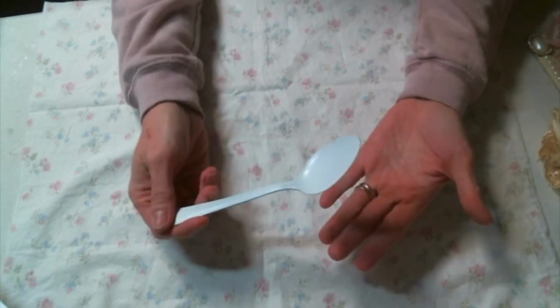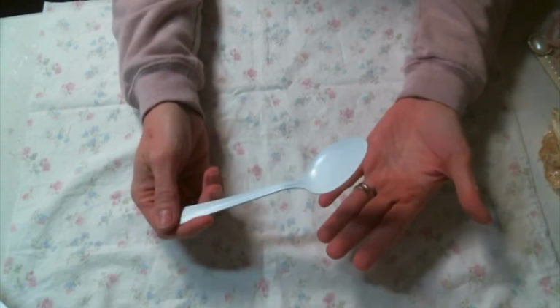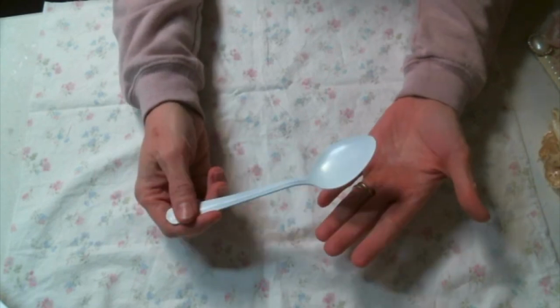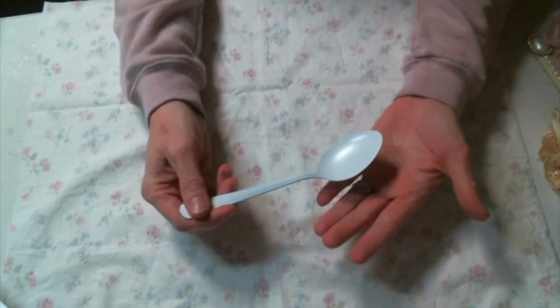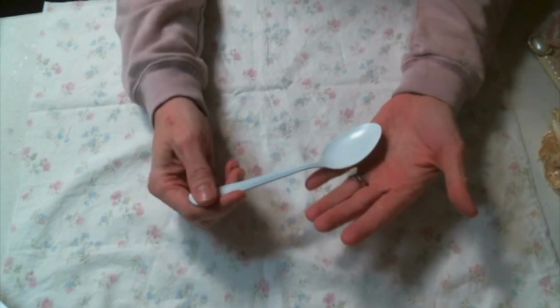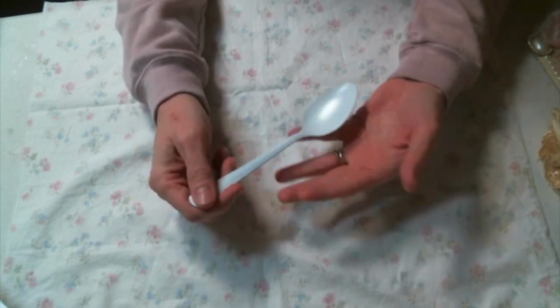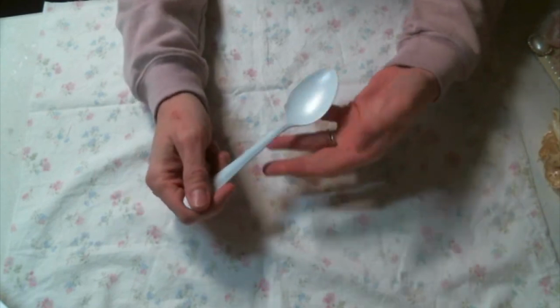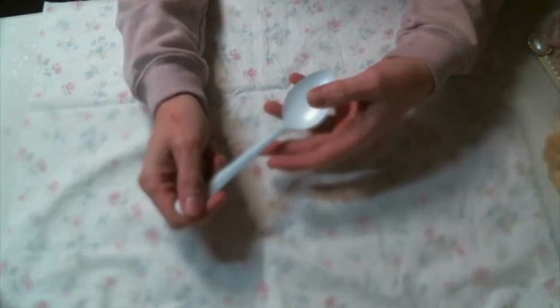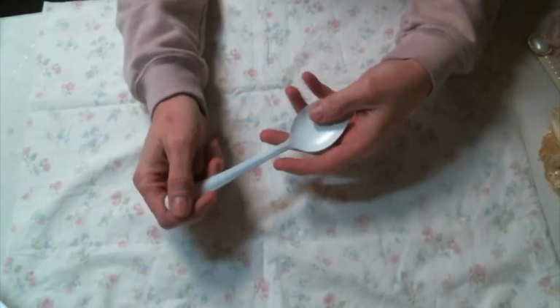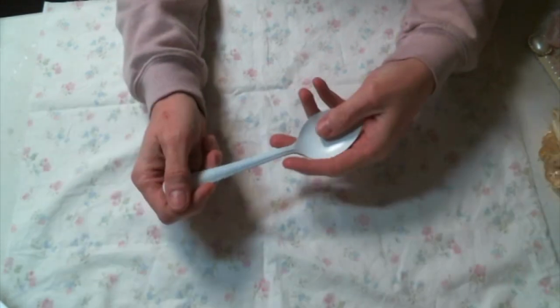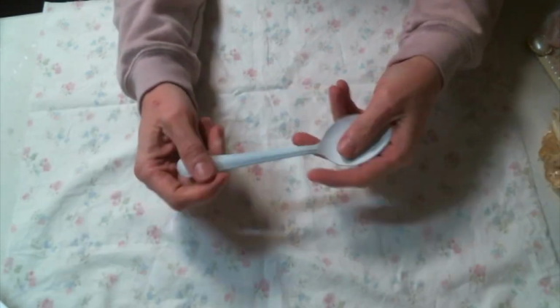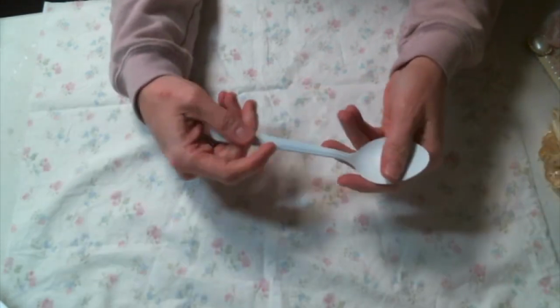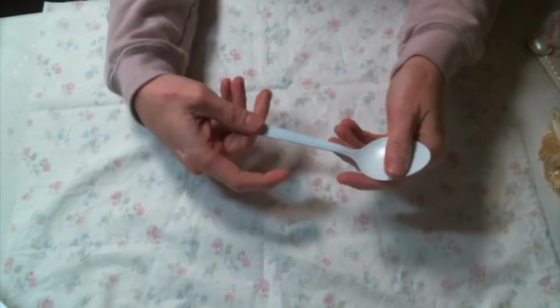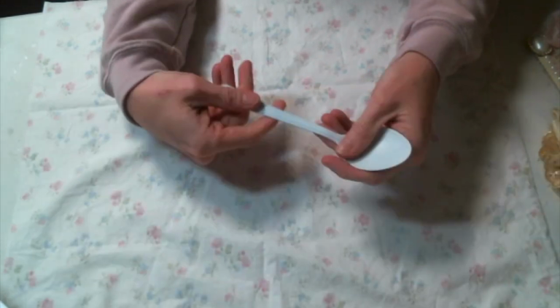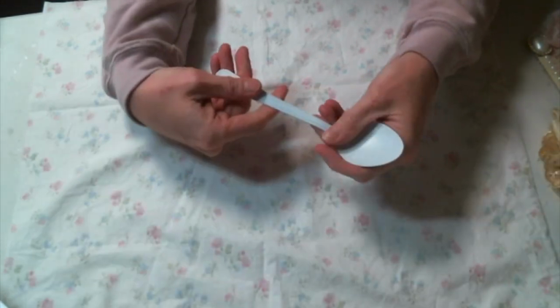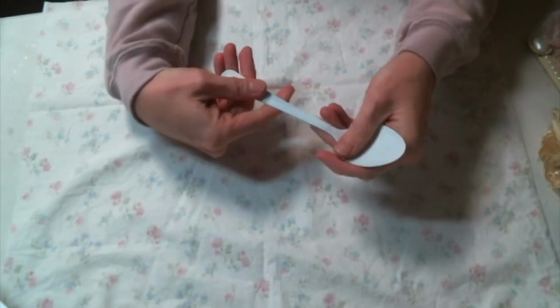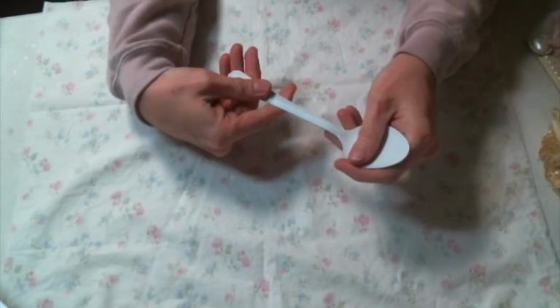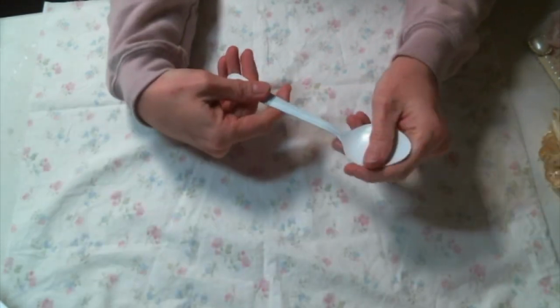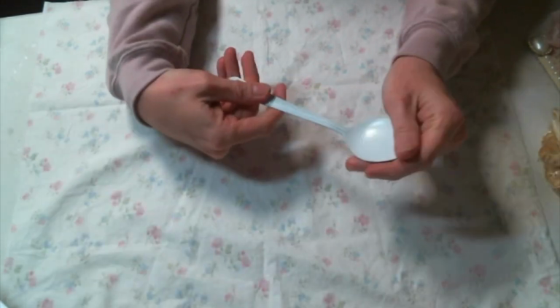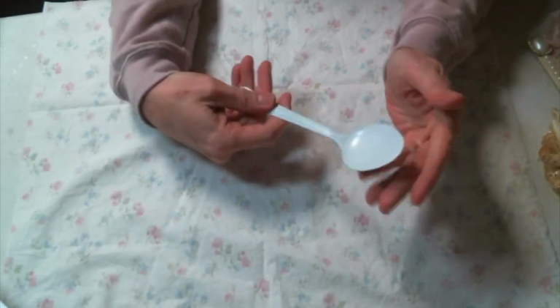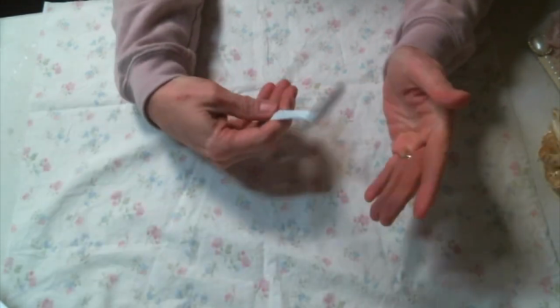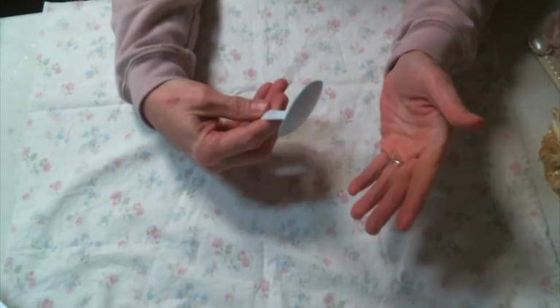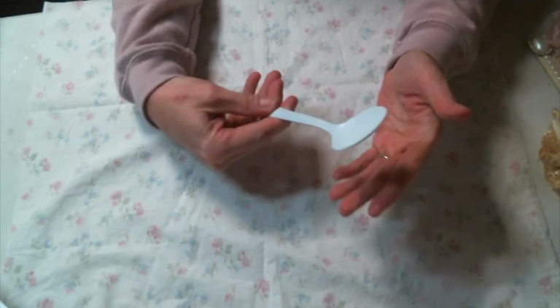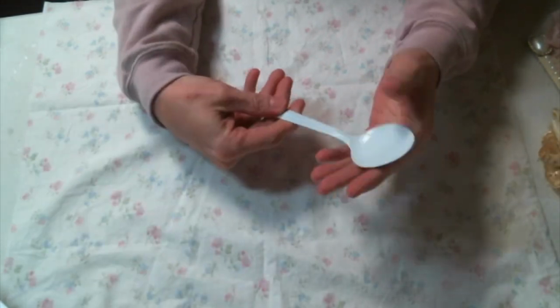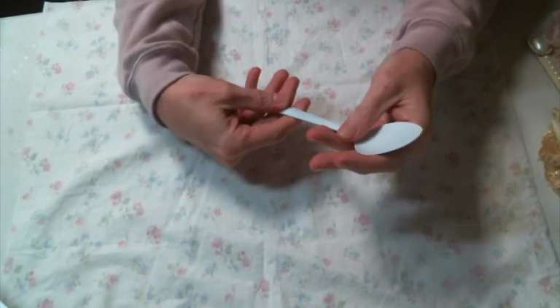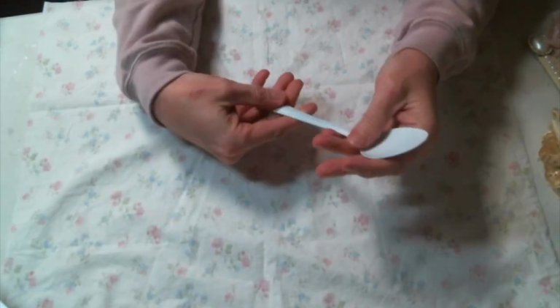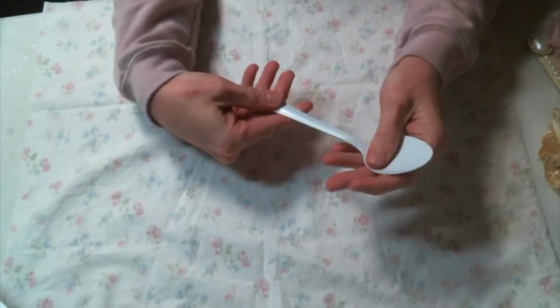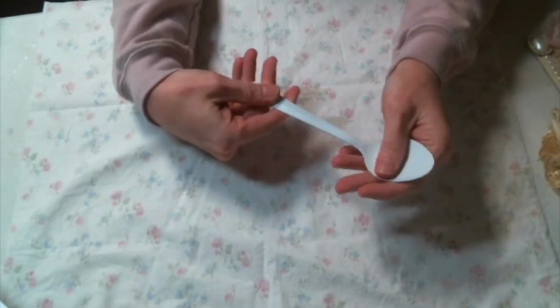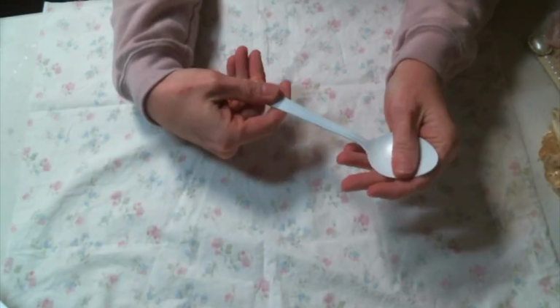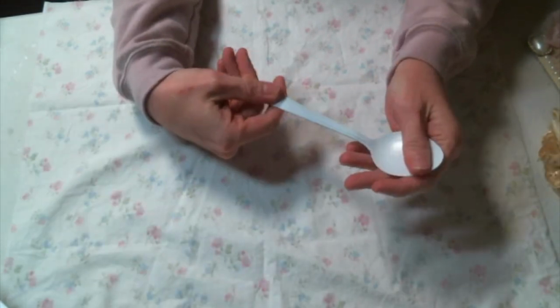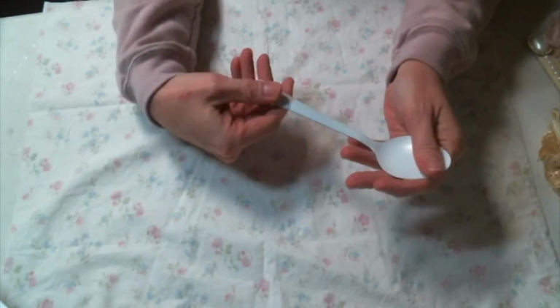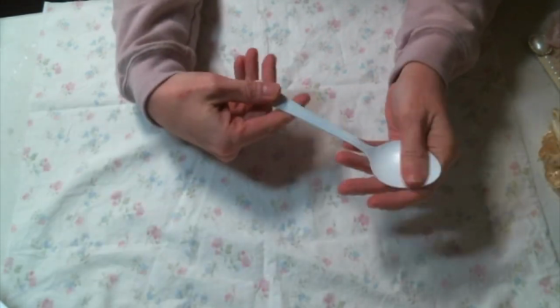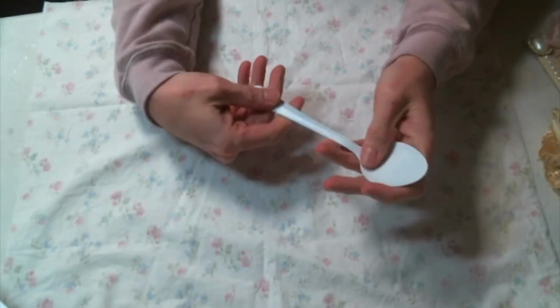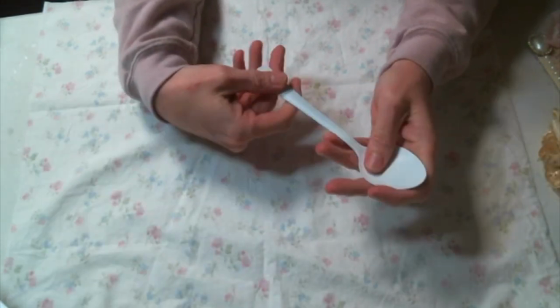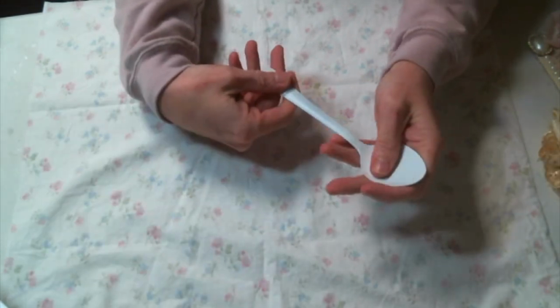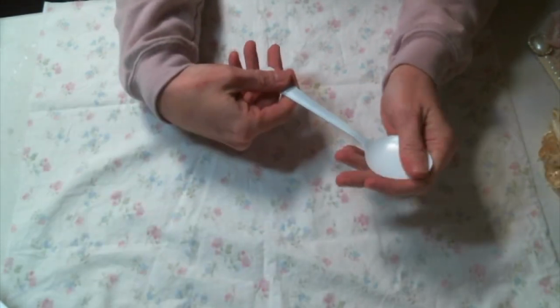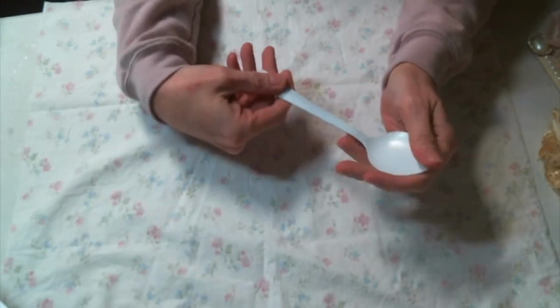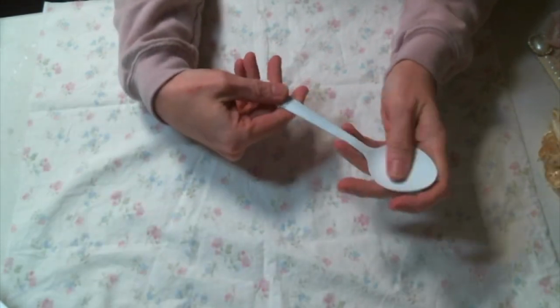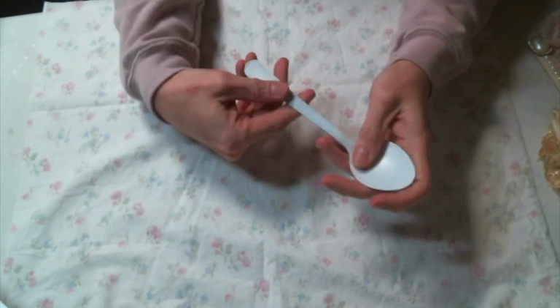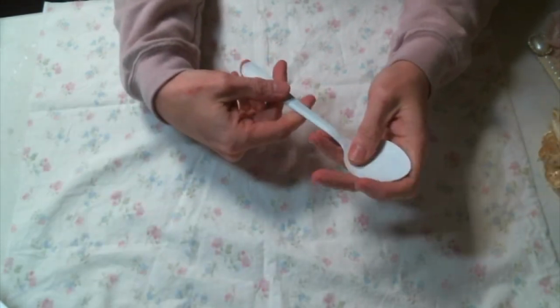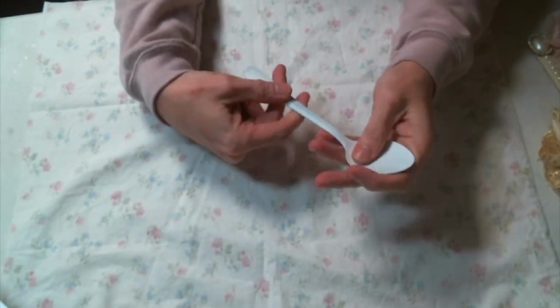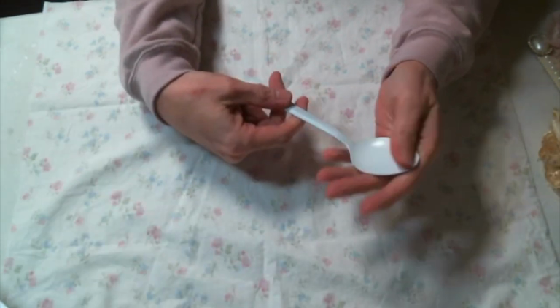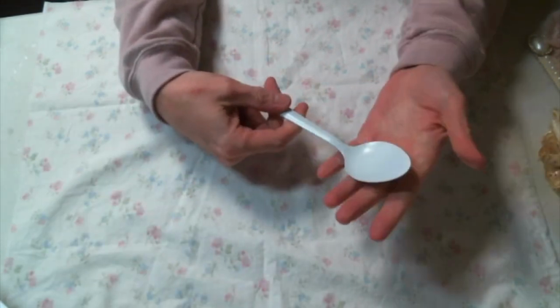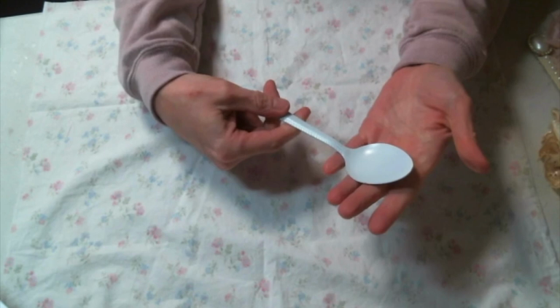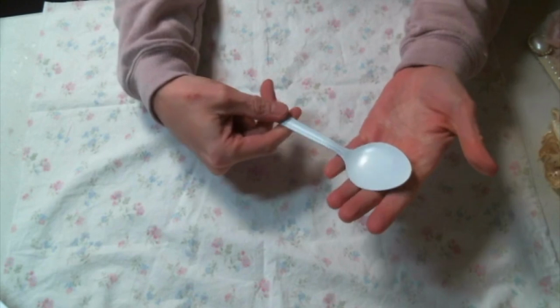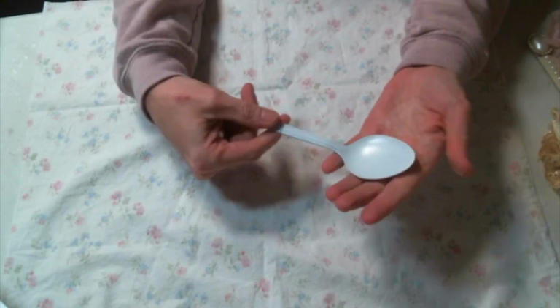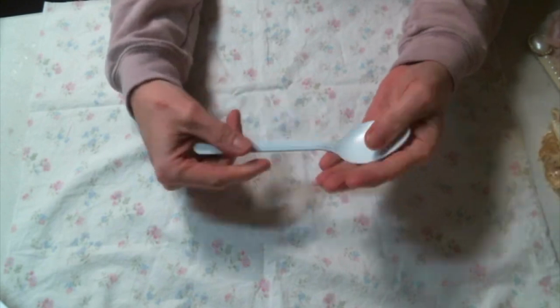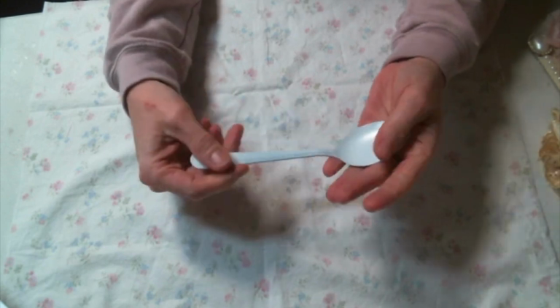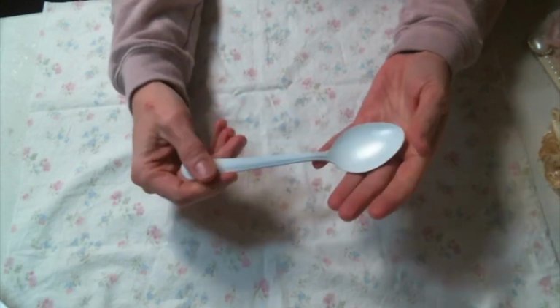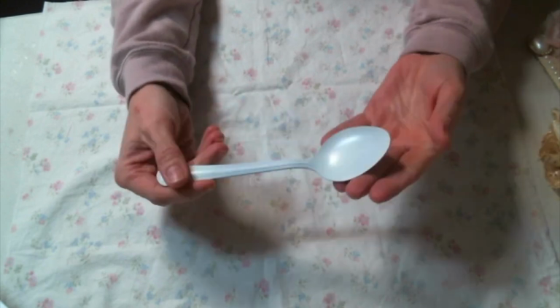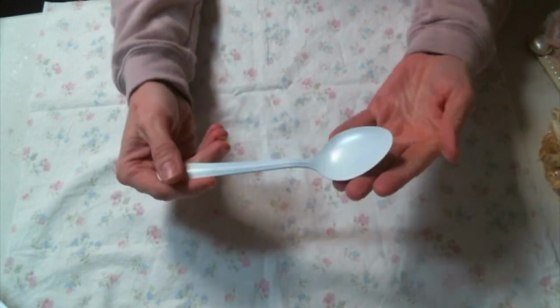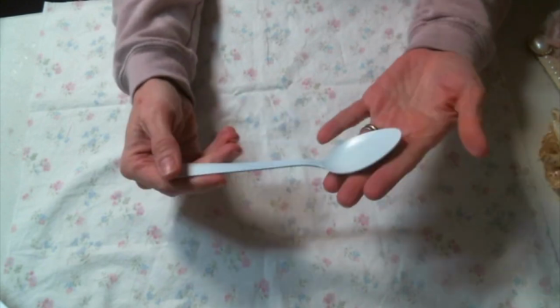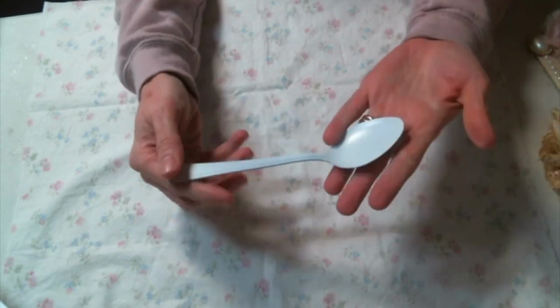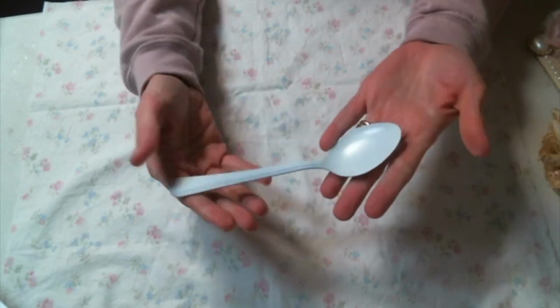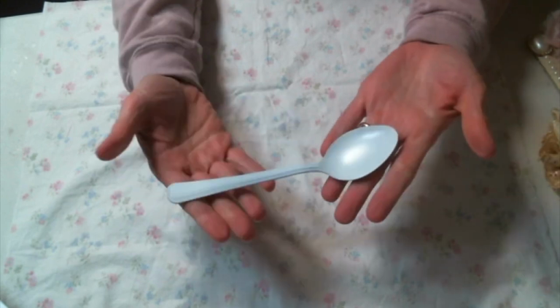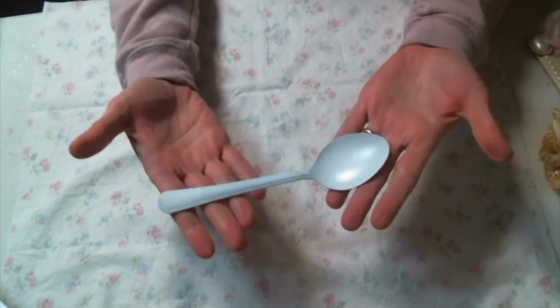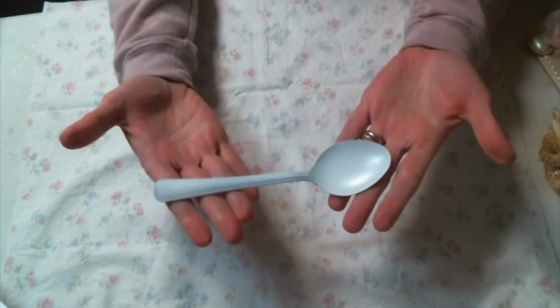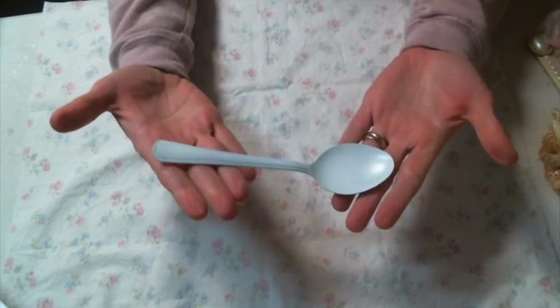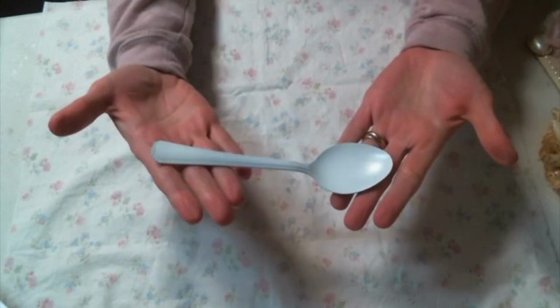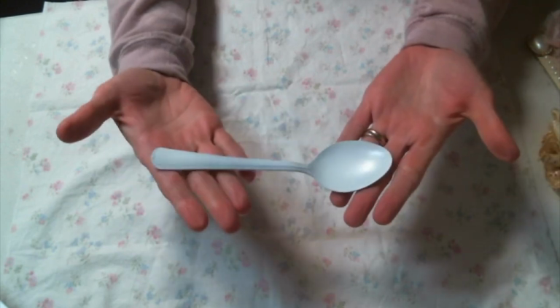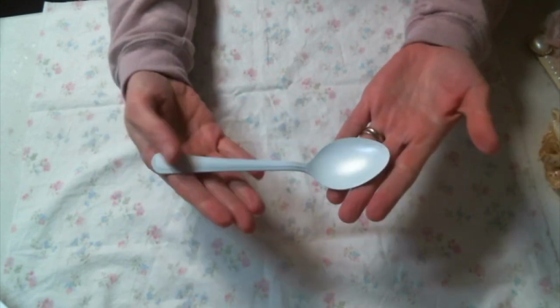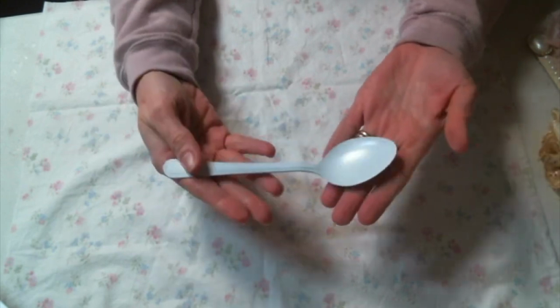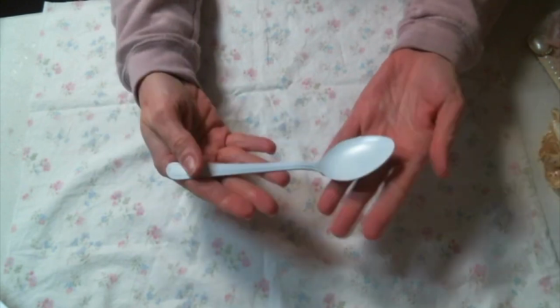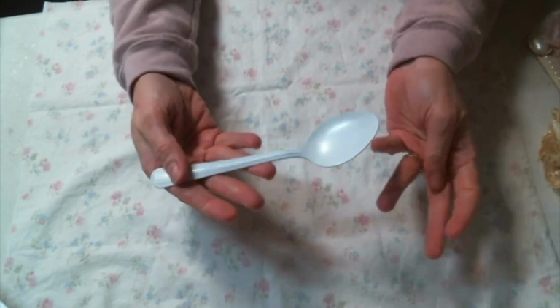Hi everyone, Amy Love here, and I'm here to share with you what I've been working on lately, which is an altered spoon.